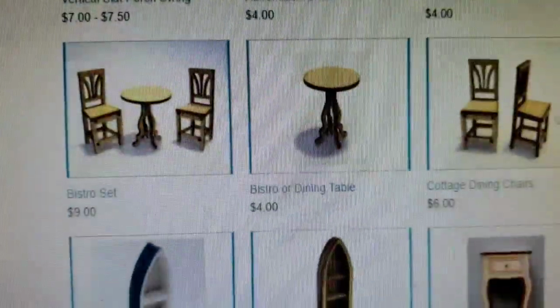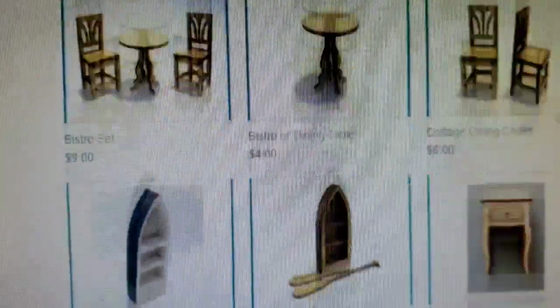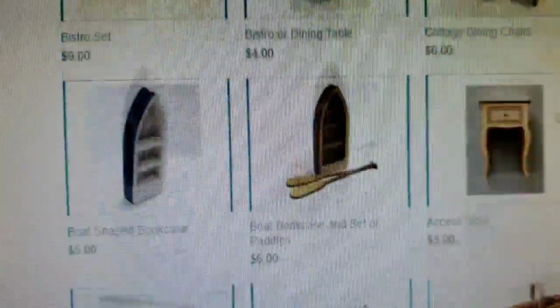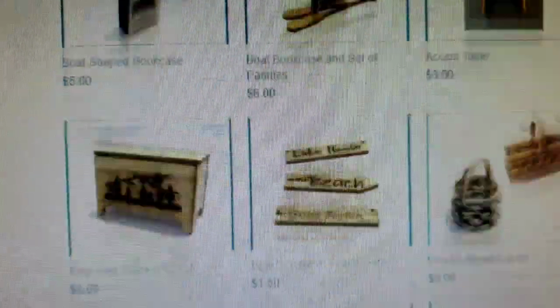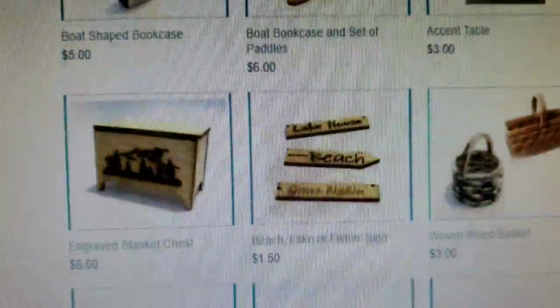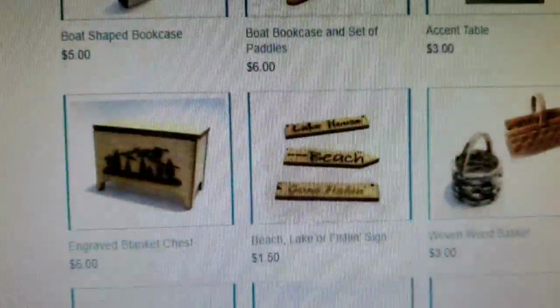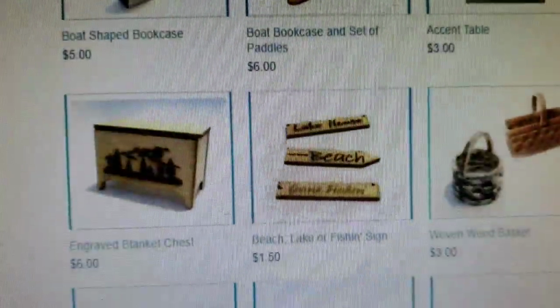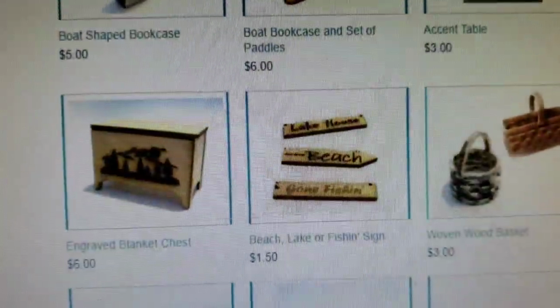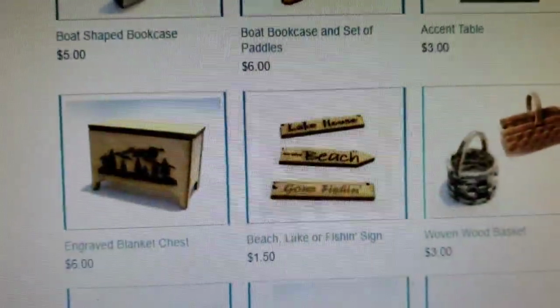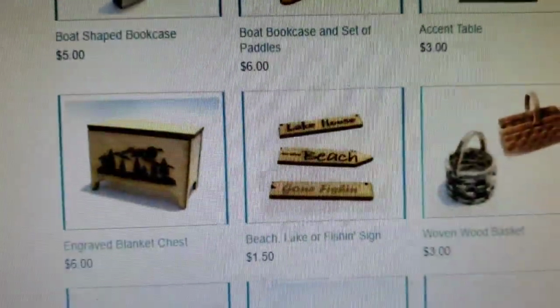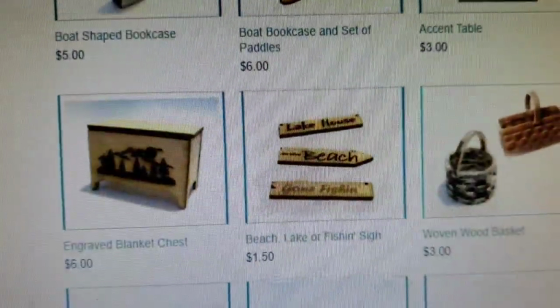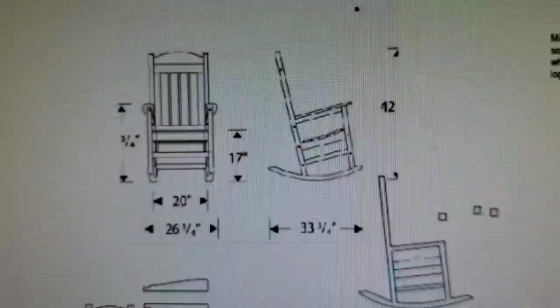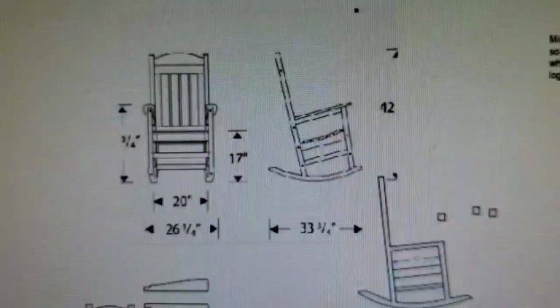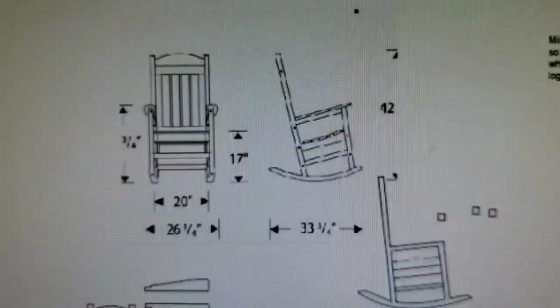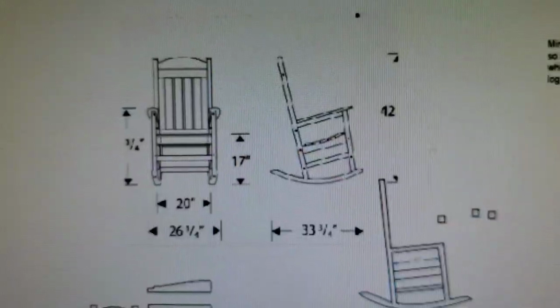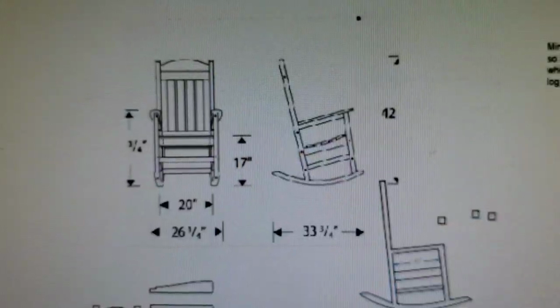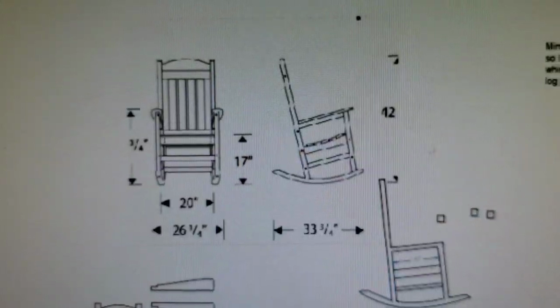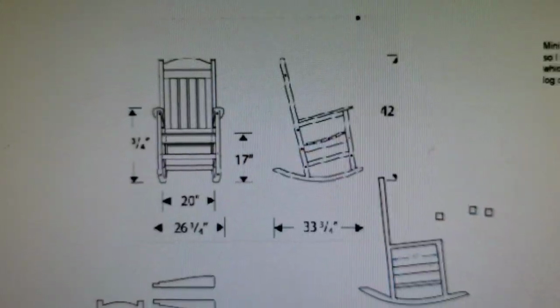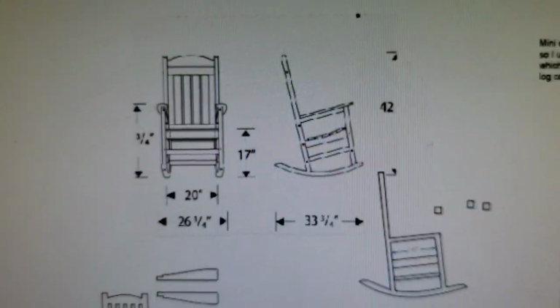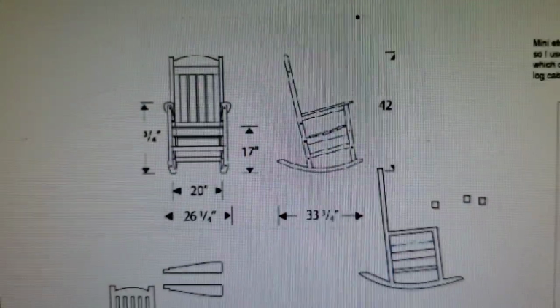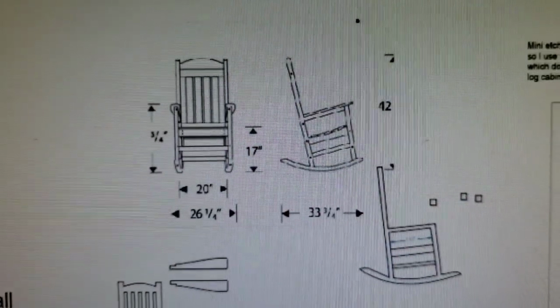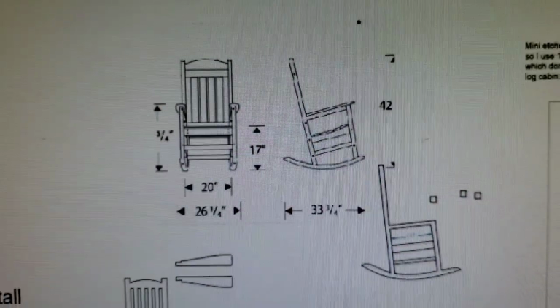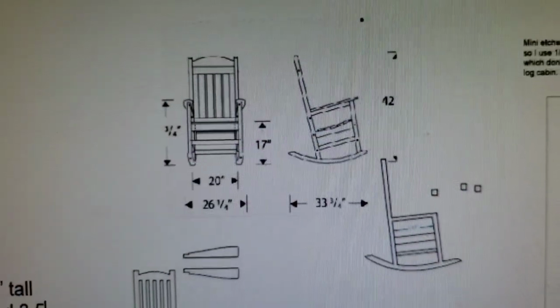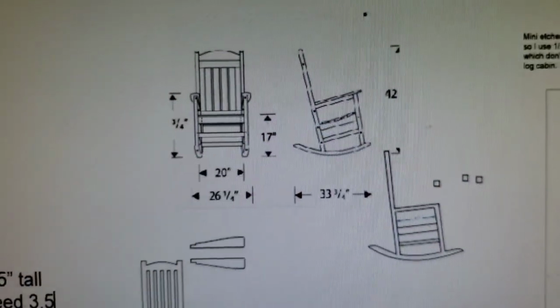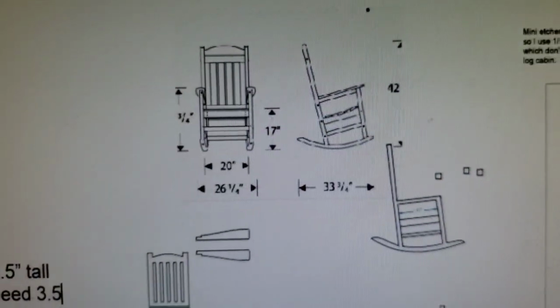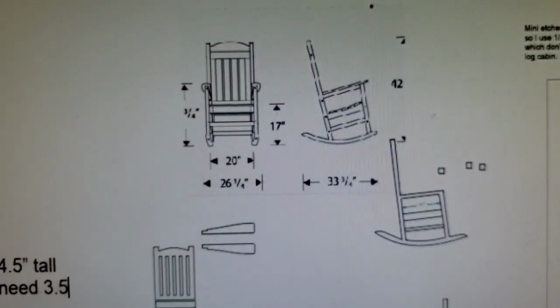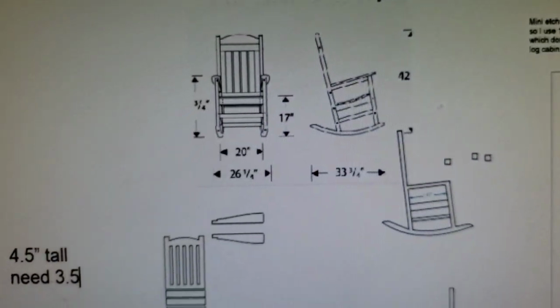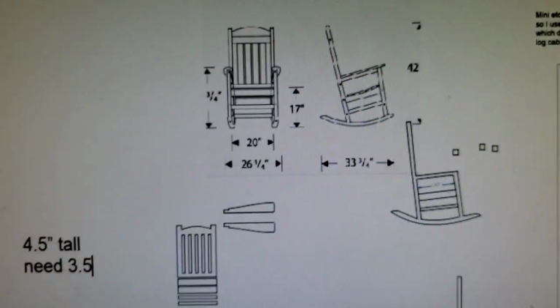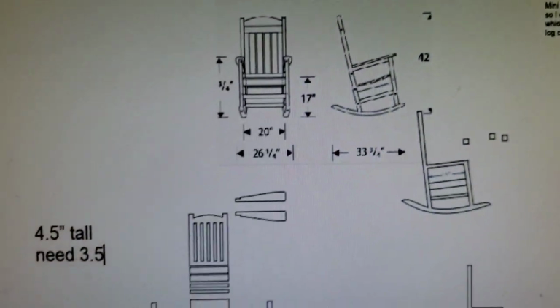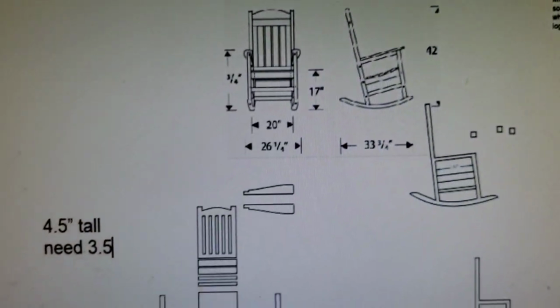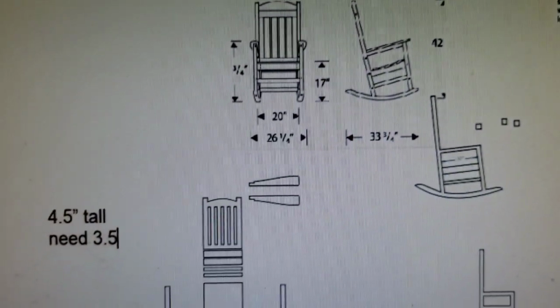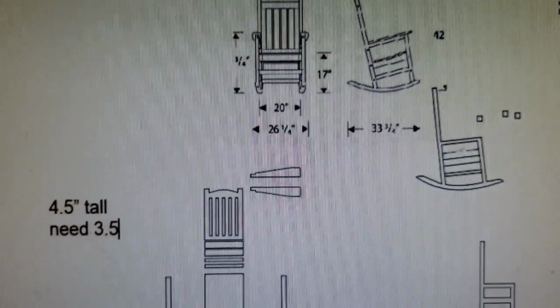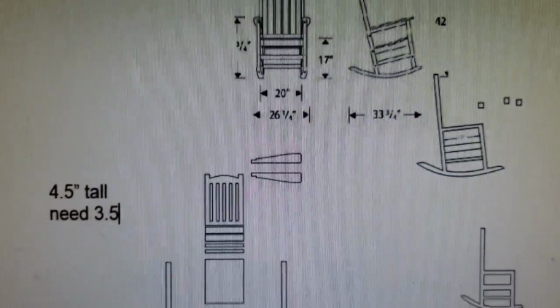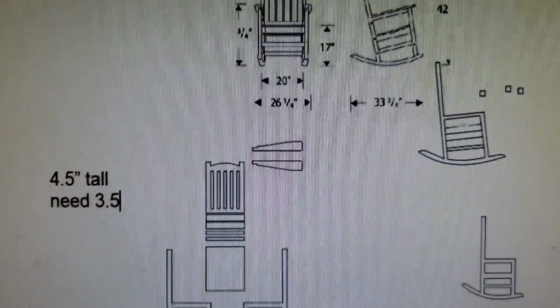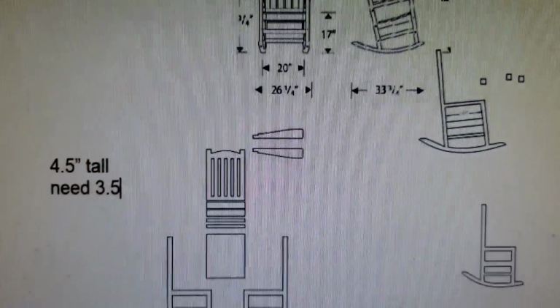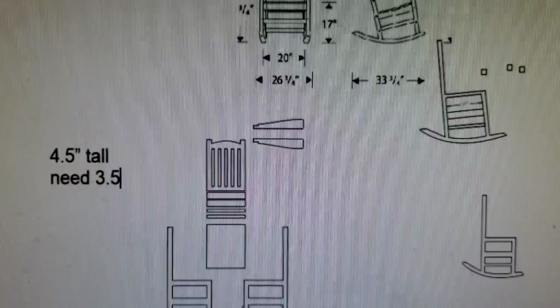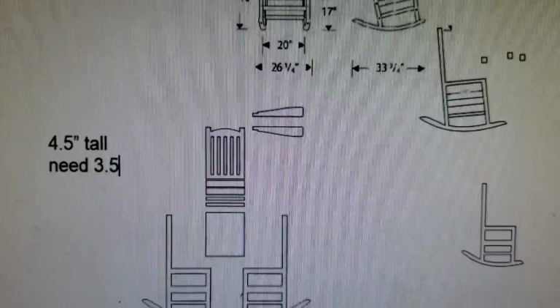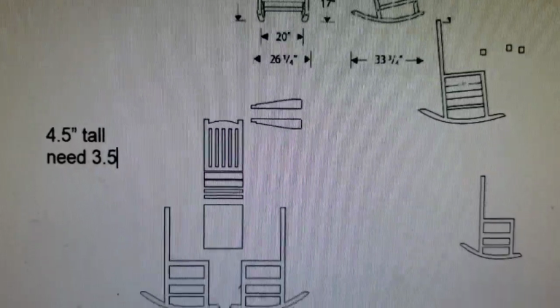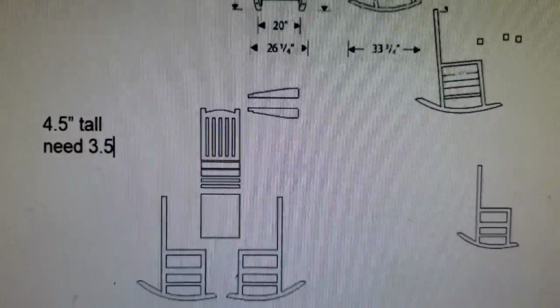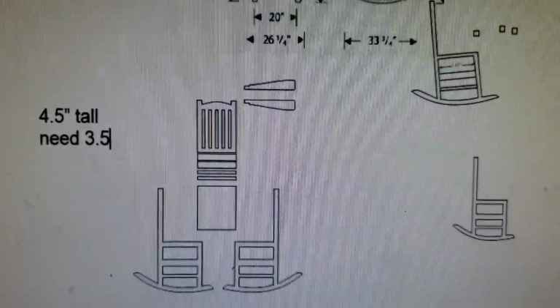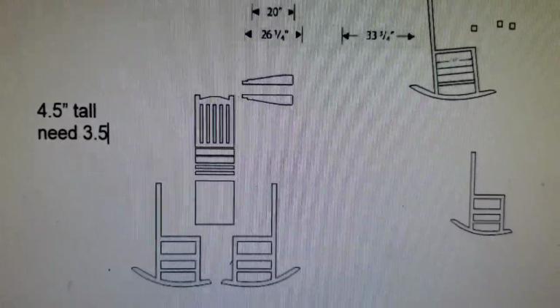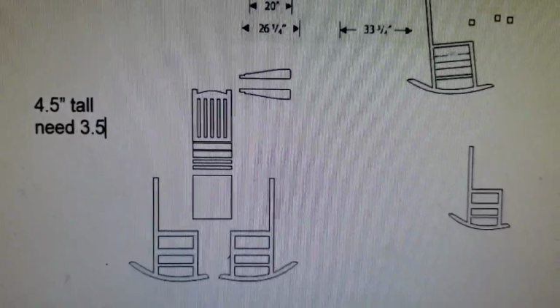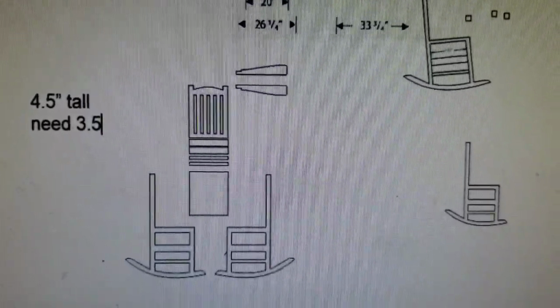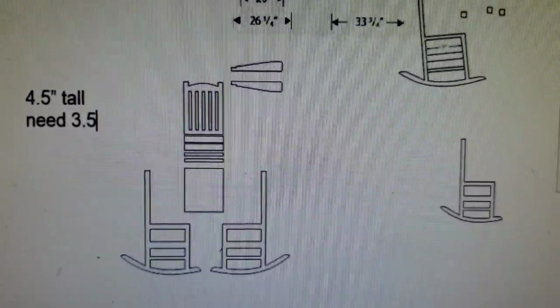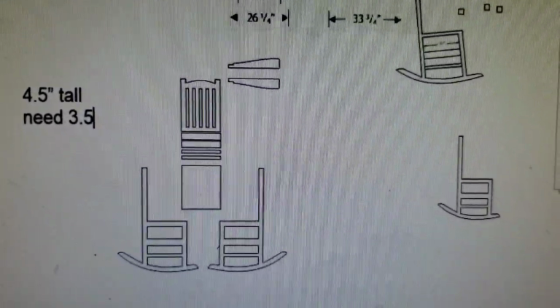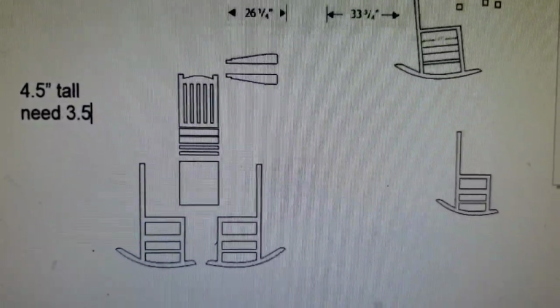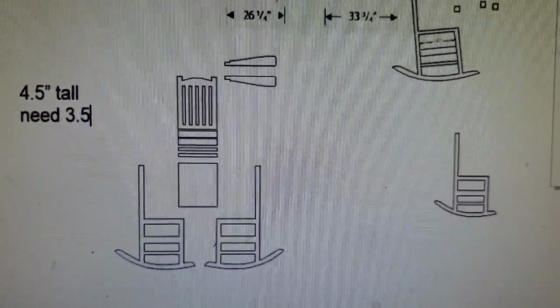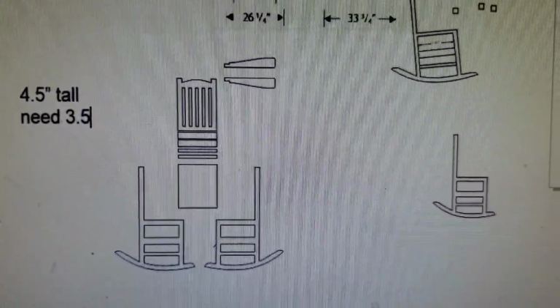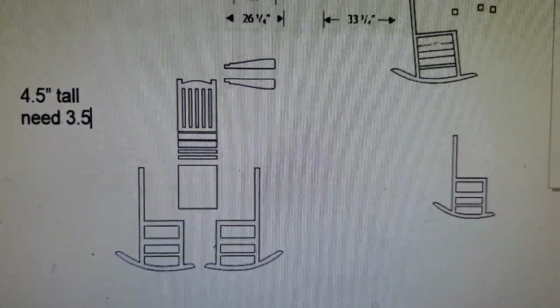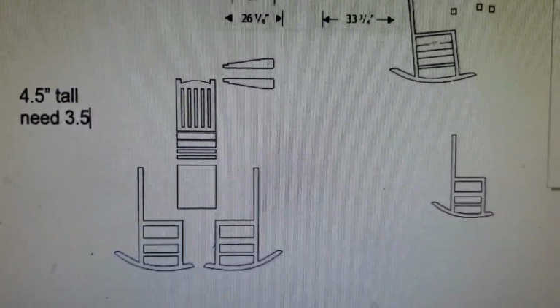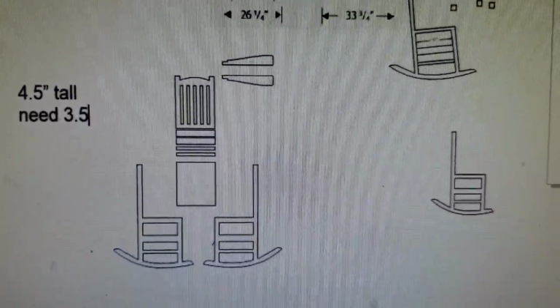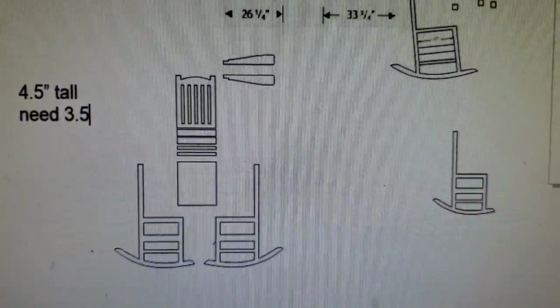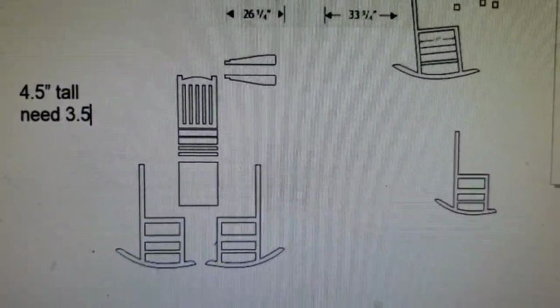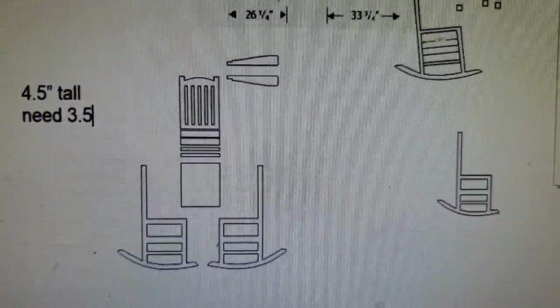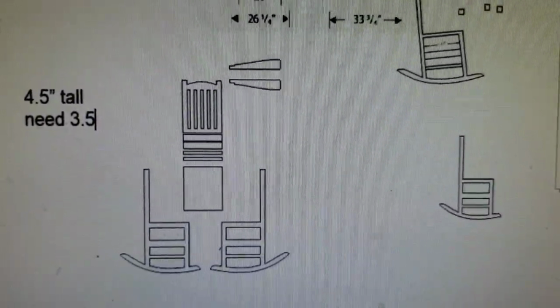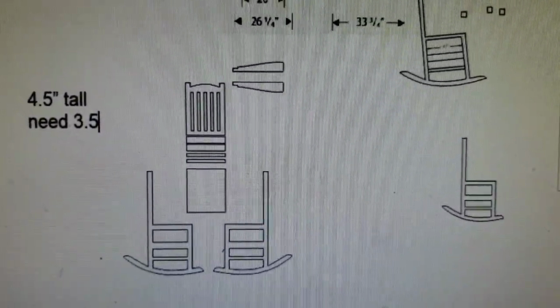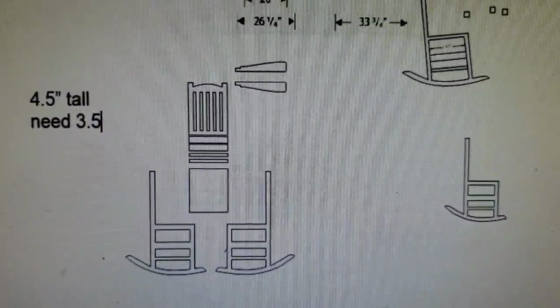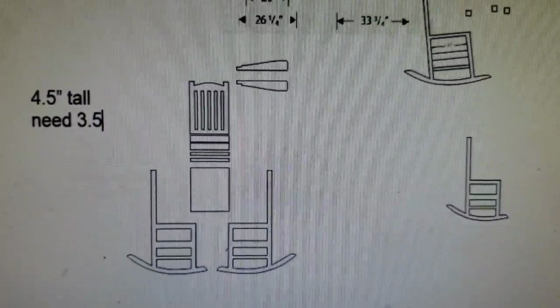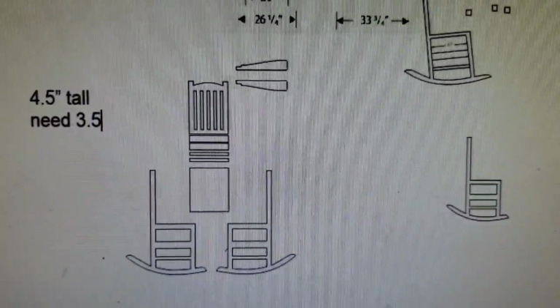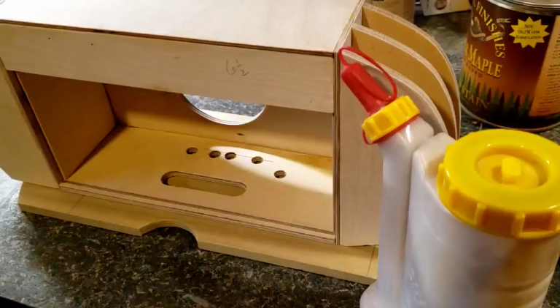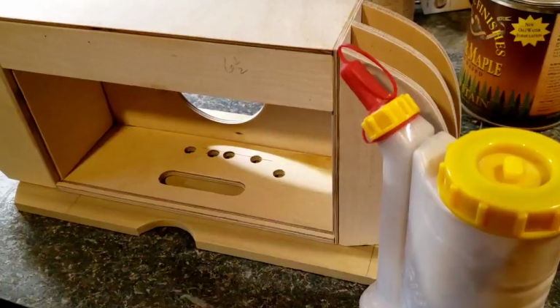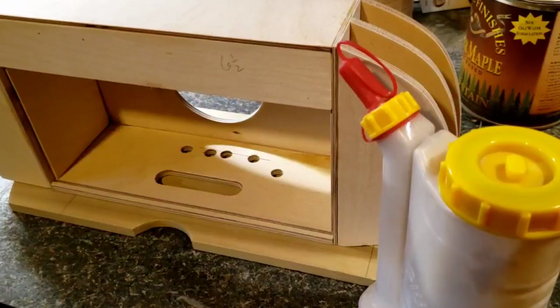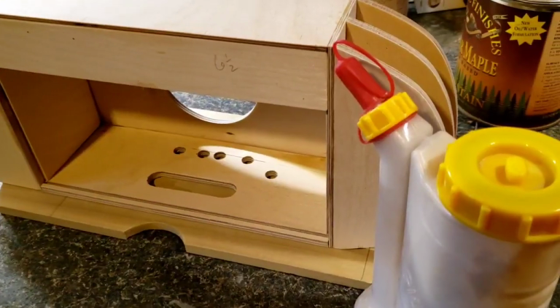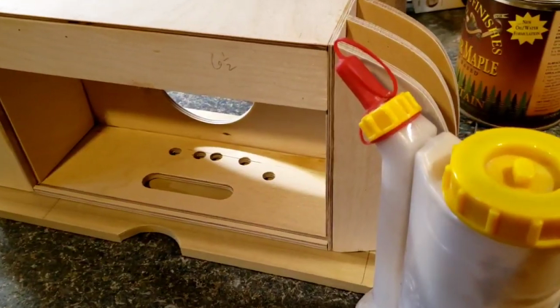So I opened up CorelDRAW and designed my own, and now that is off to my laser guy for the first rendition. Everything always takes more than one.